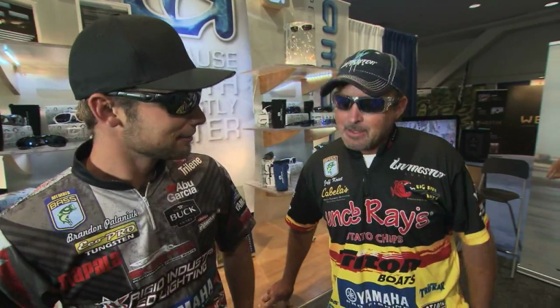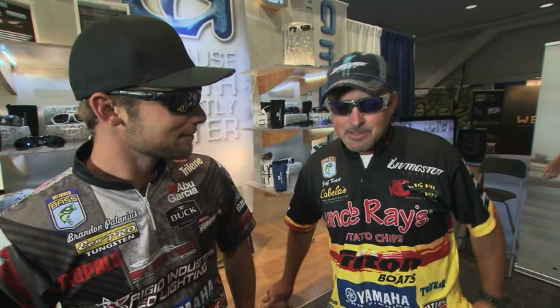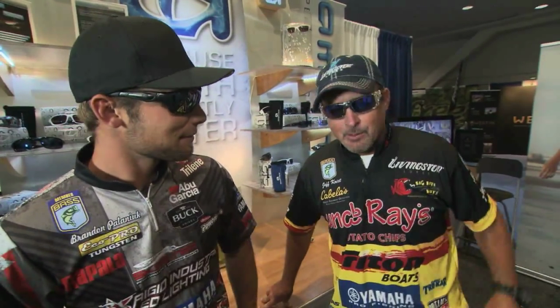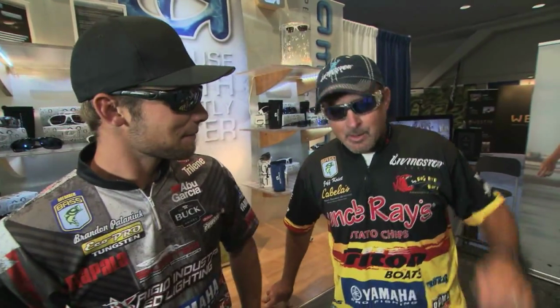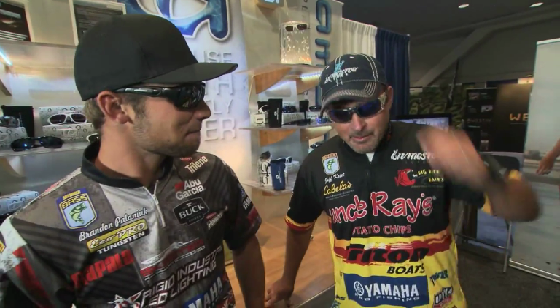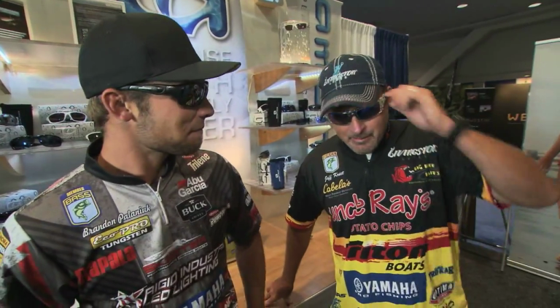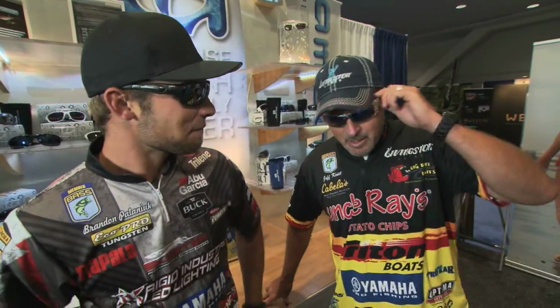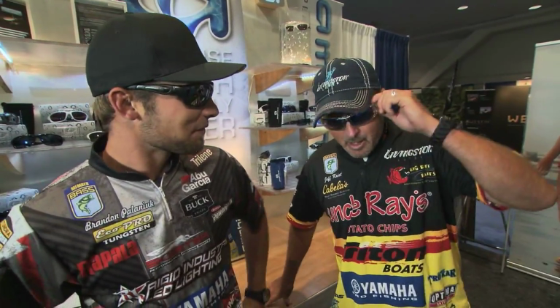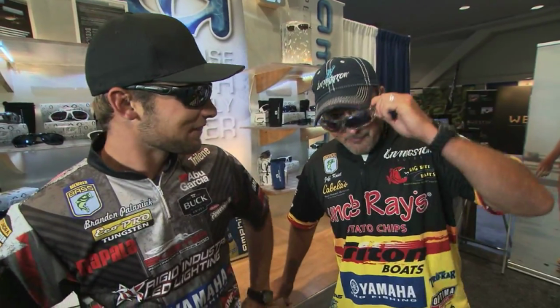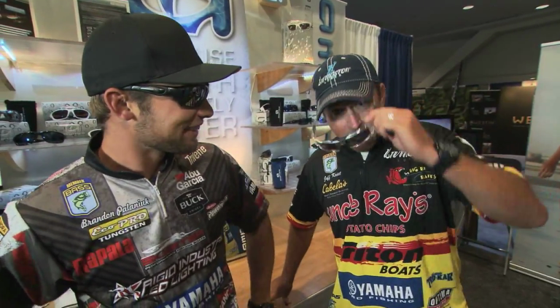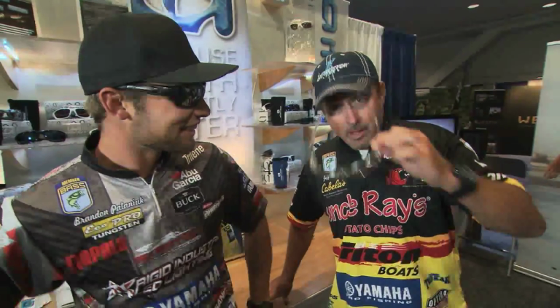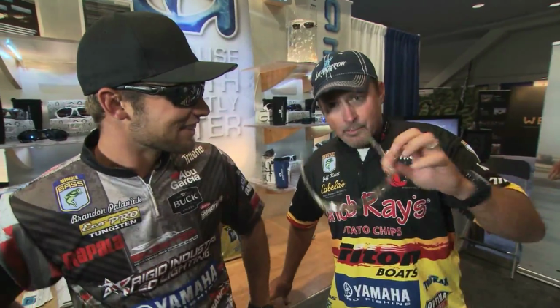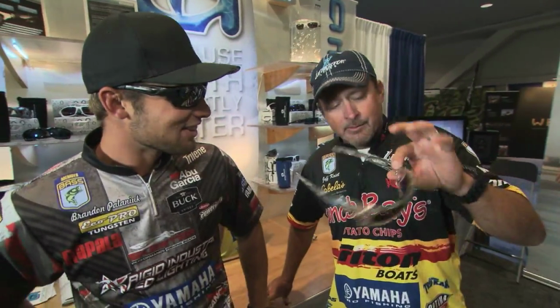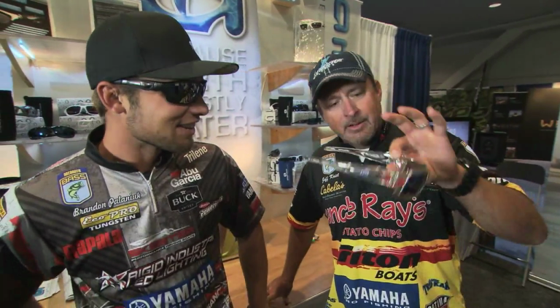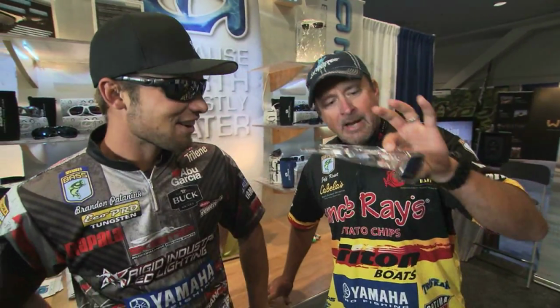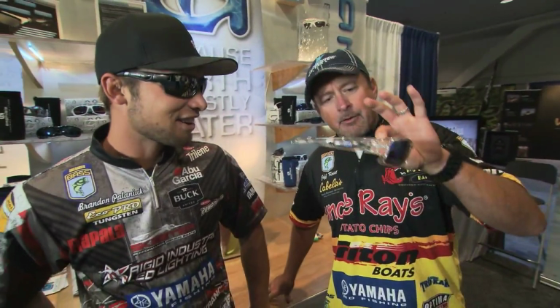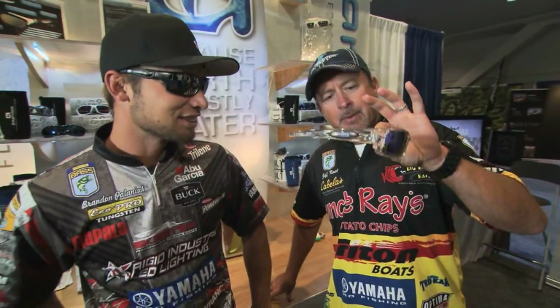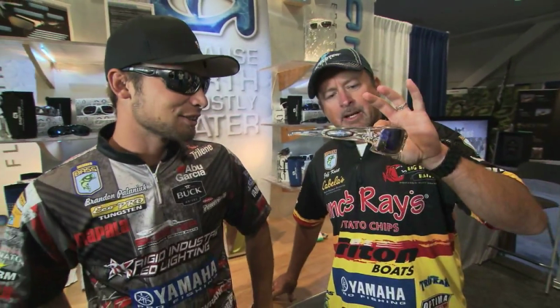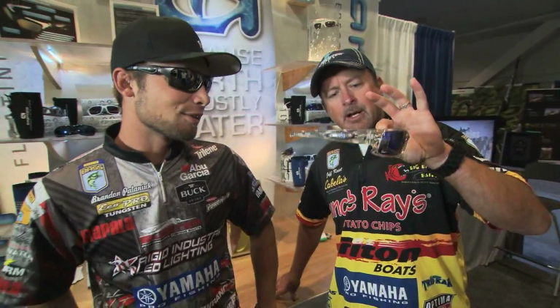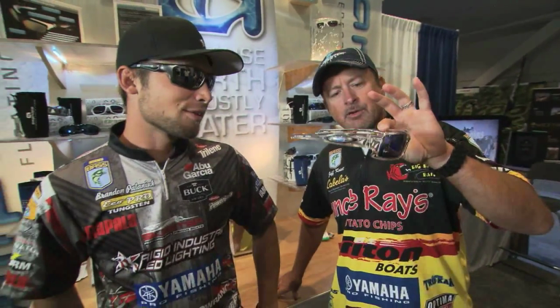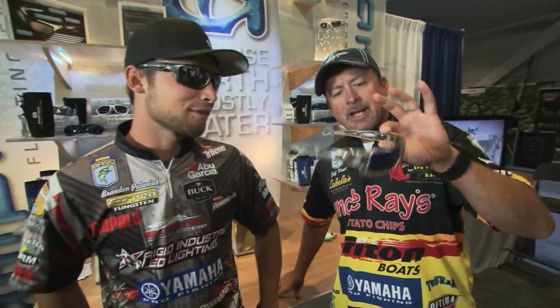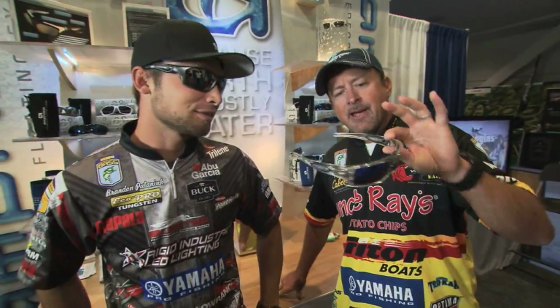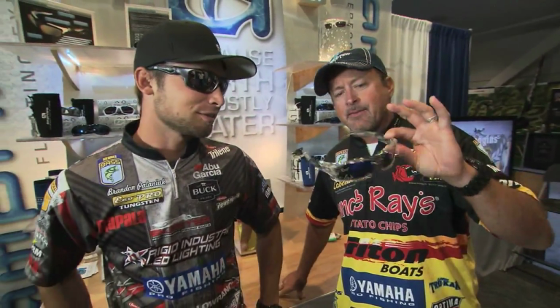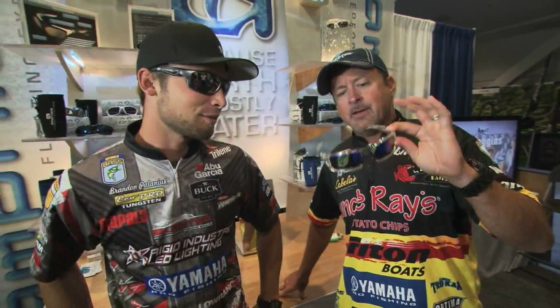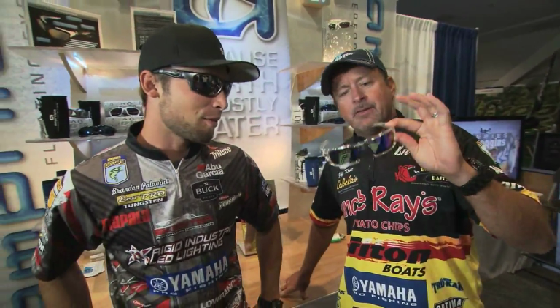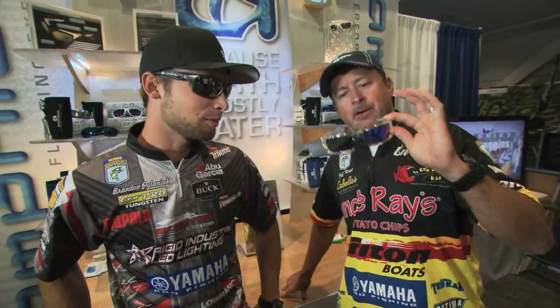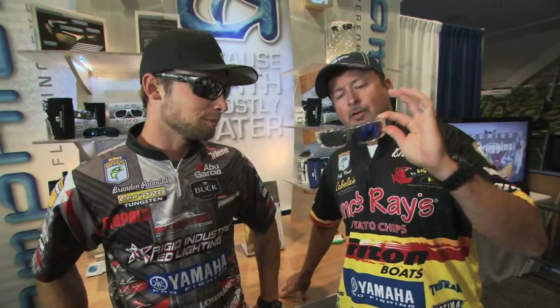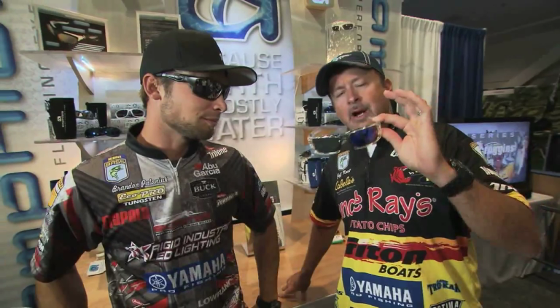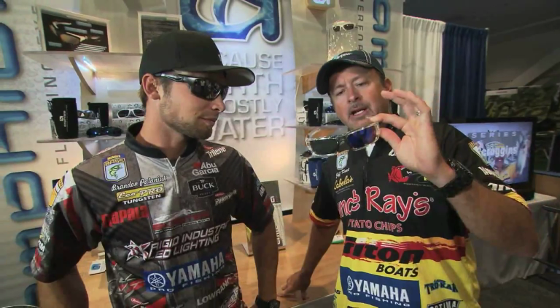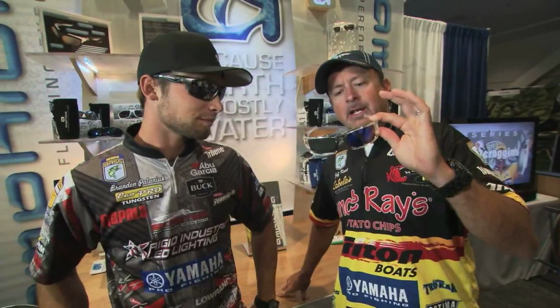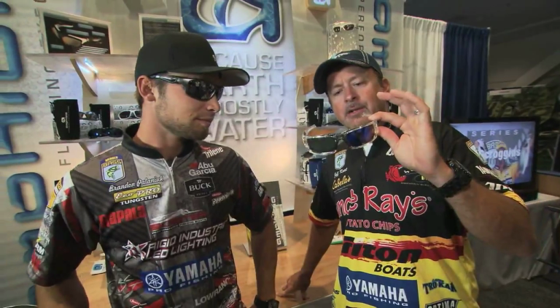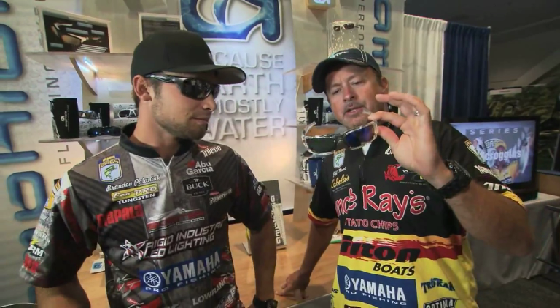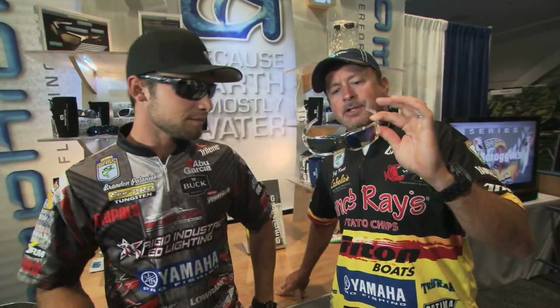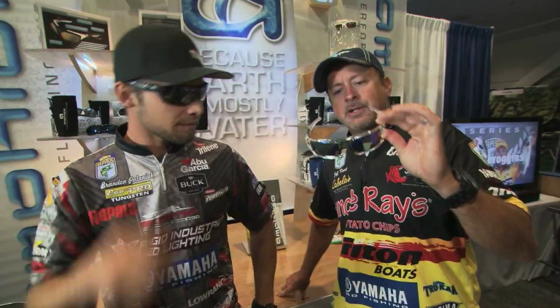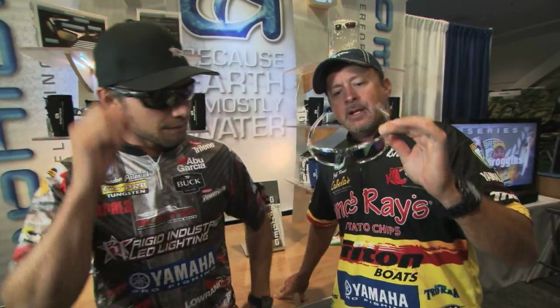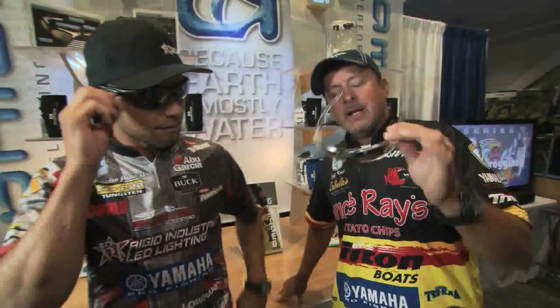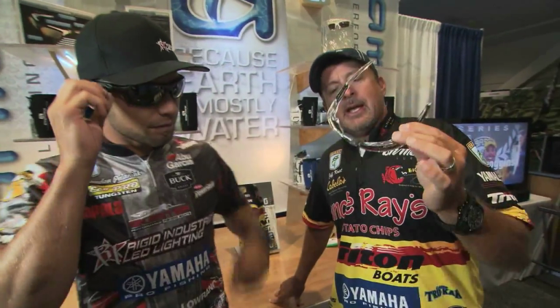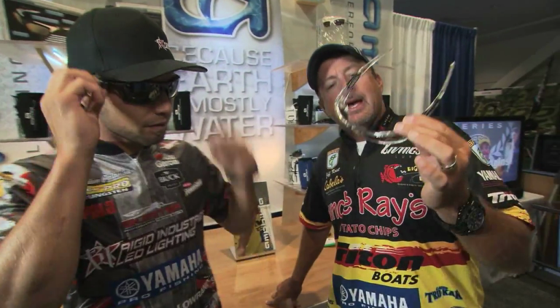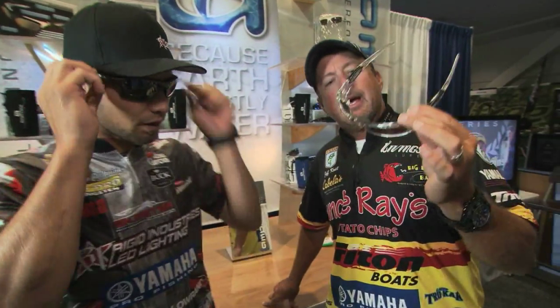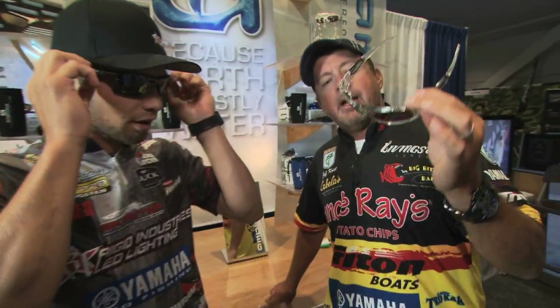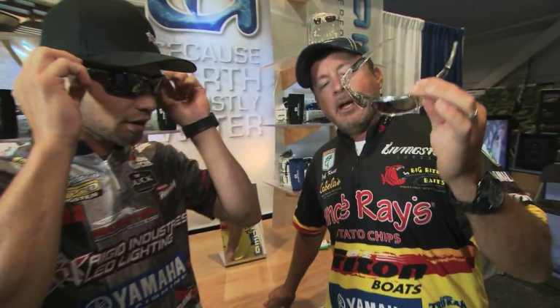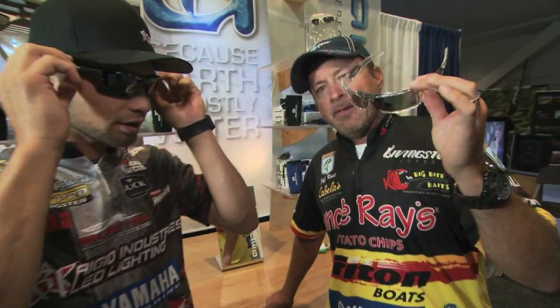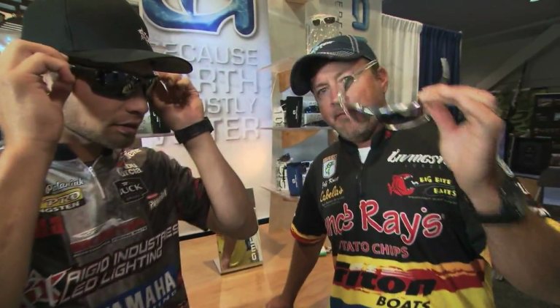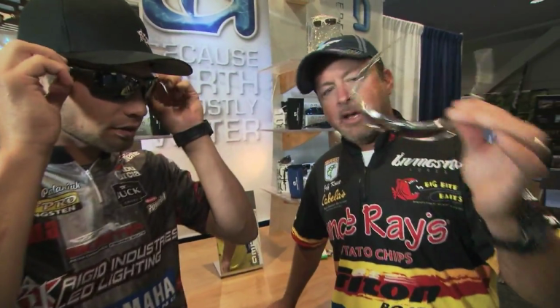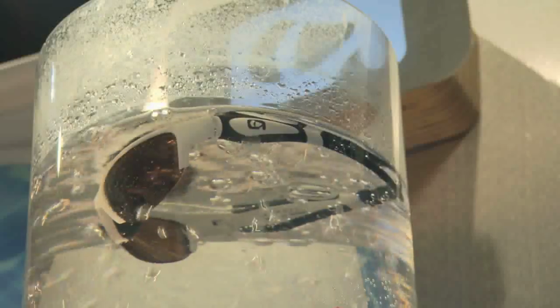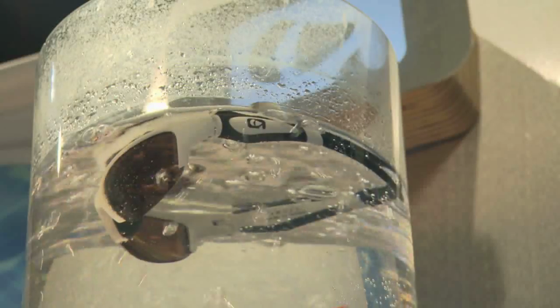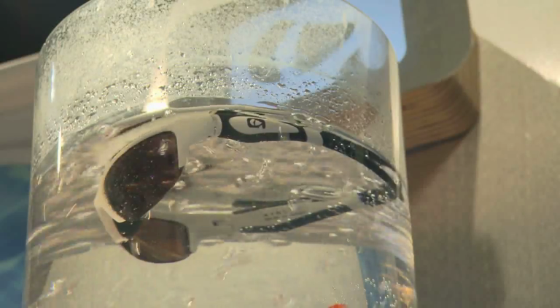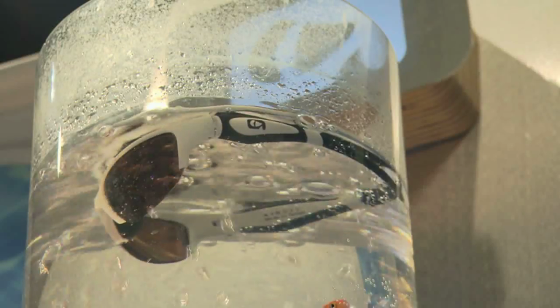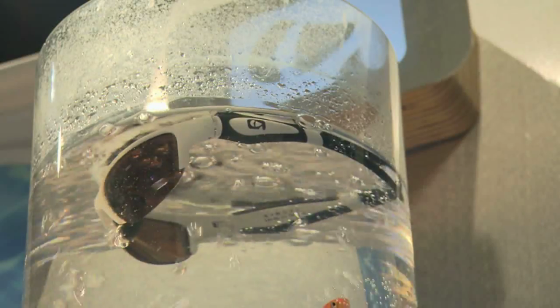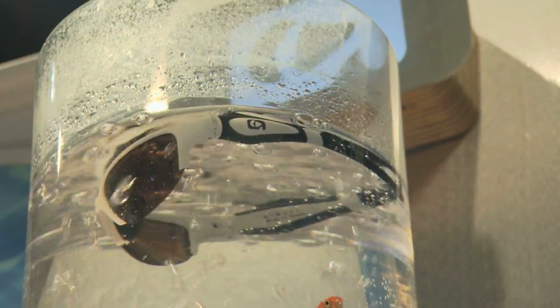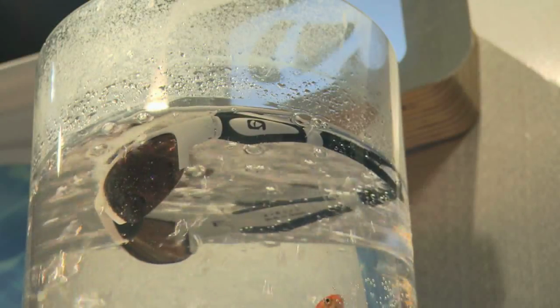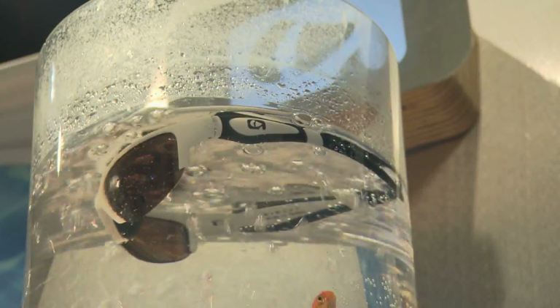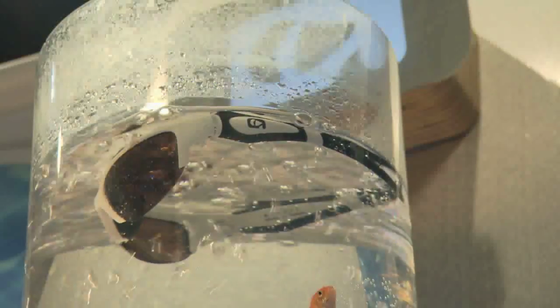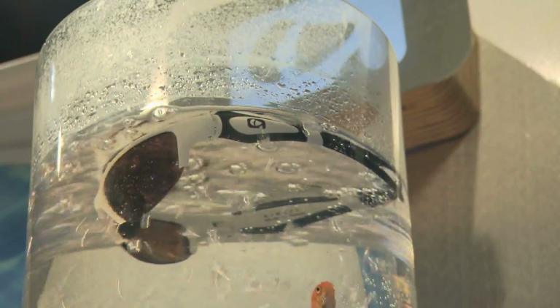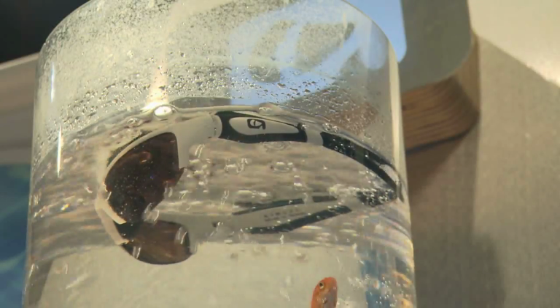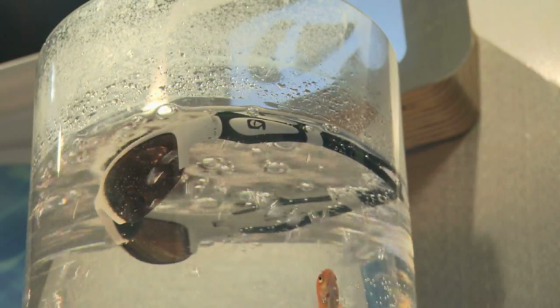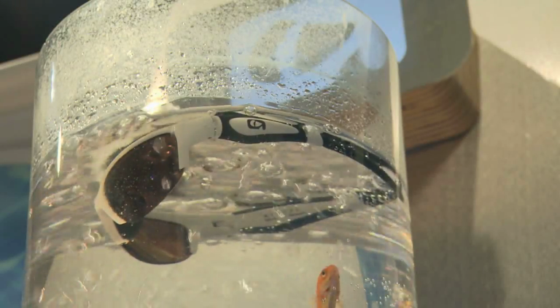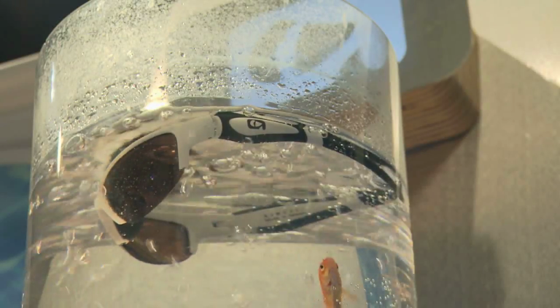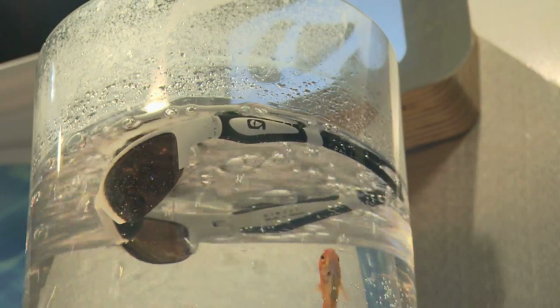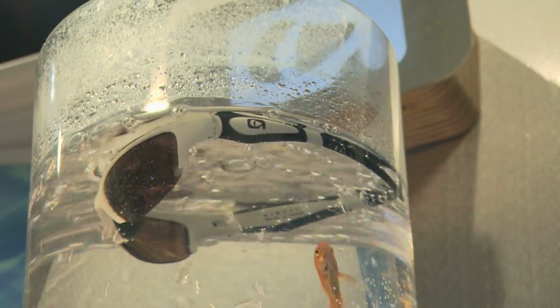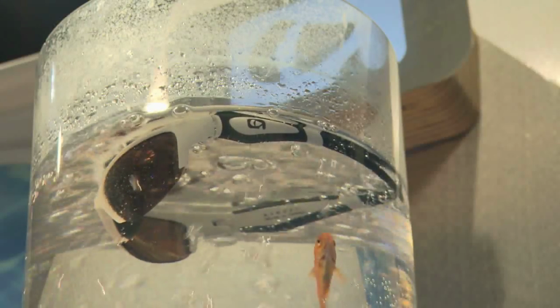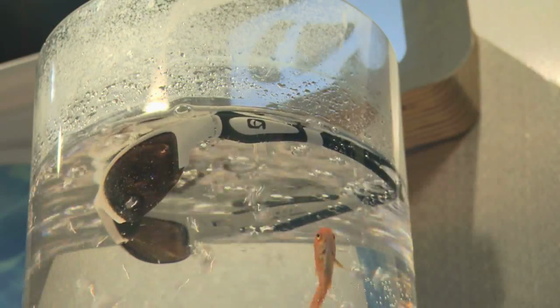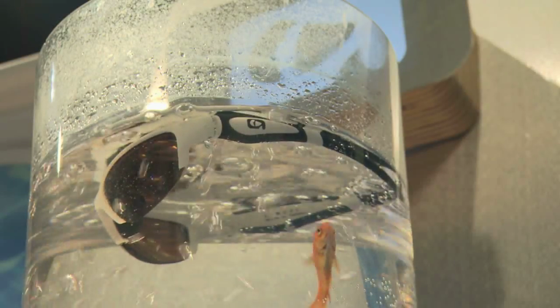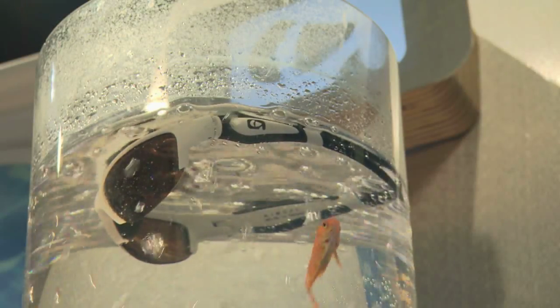They all float — everybody knows that. They're great lenses, and the fact that they float means you won't just have to buy one pair.